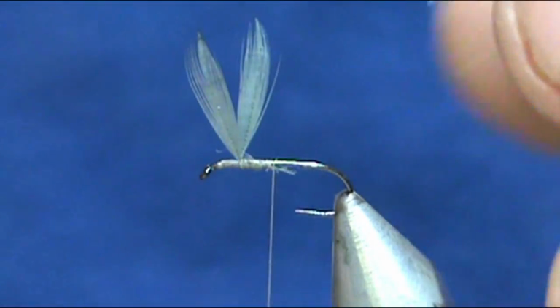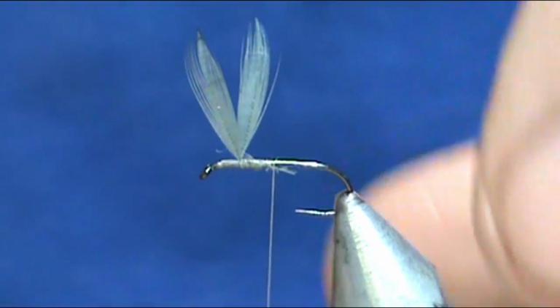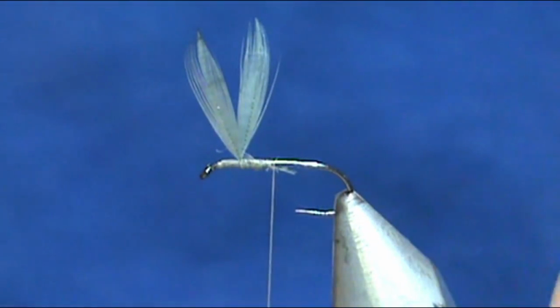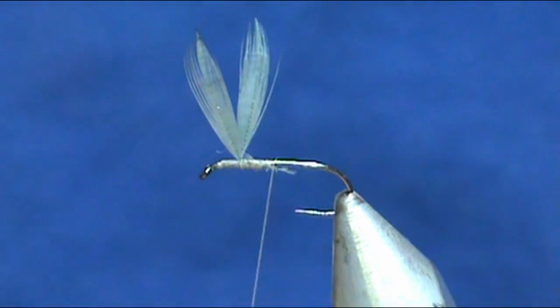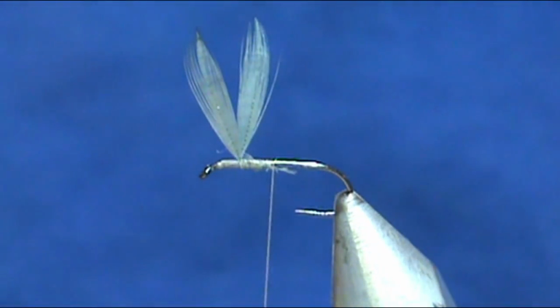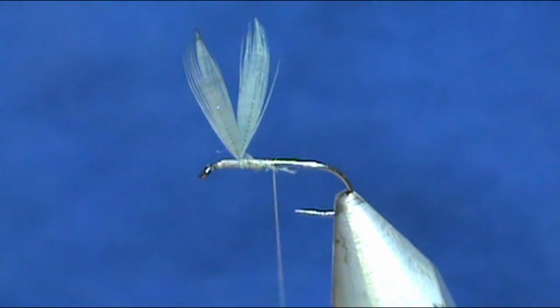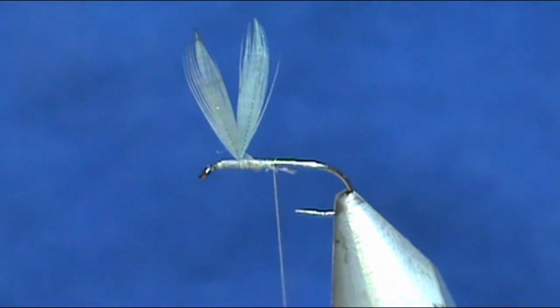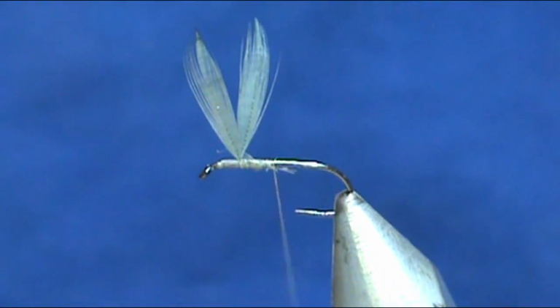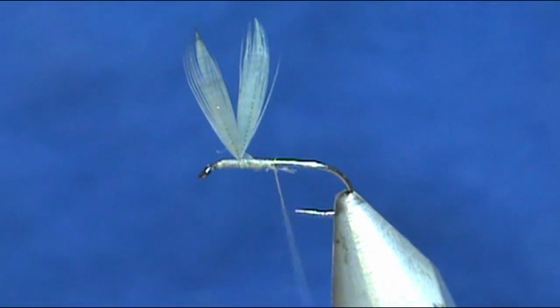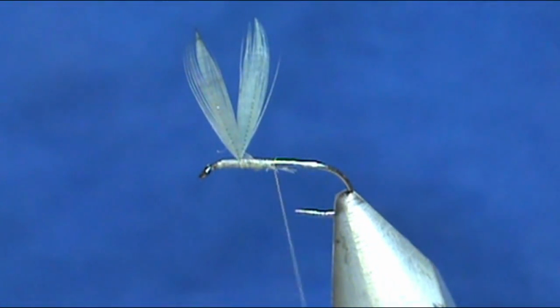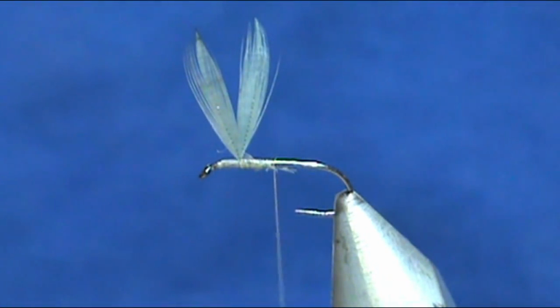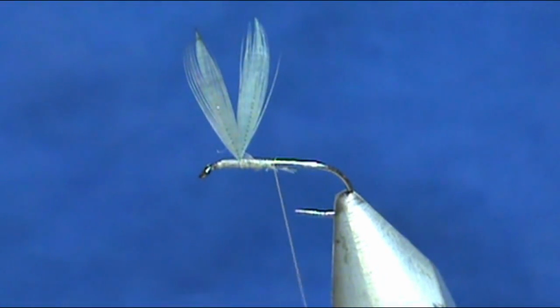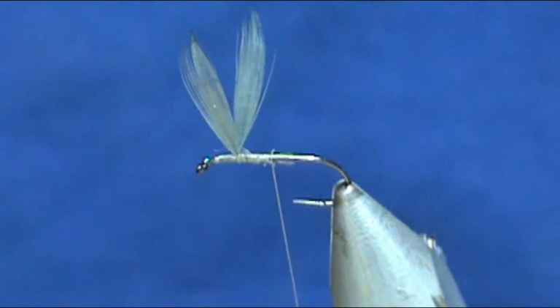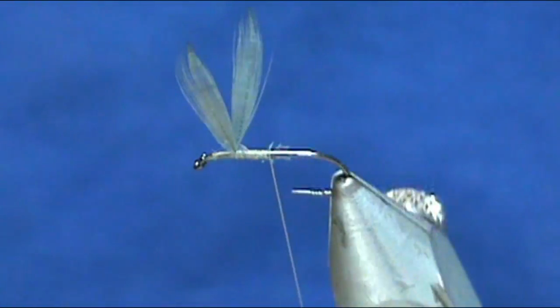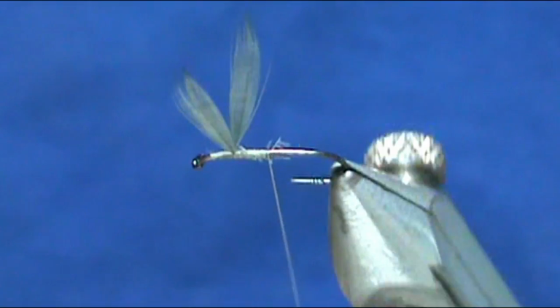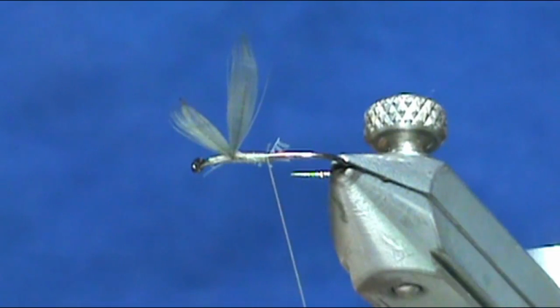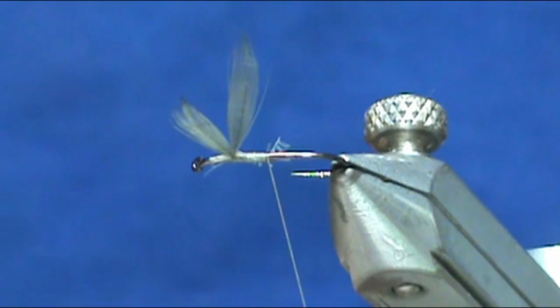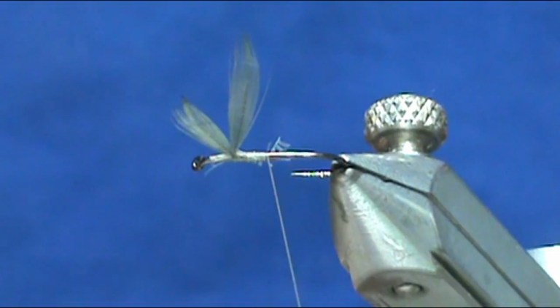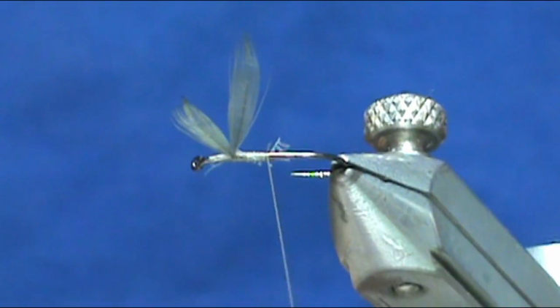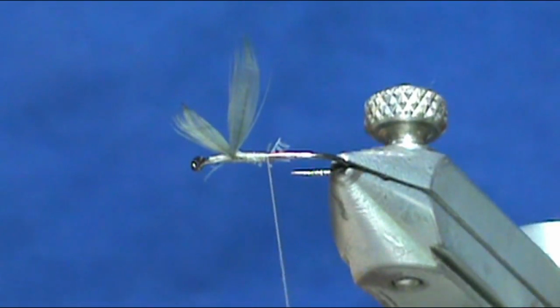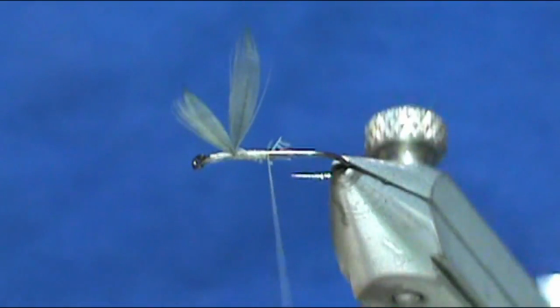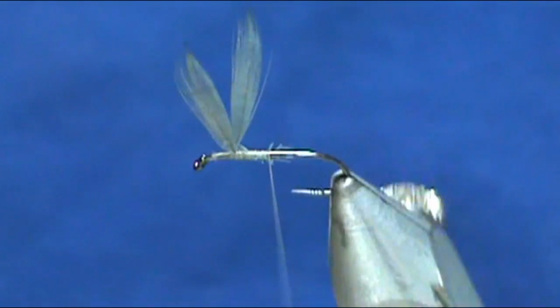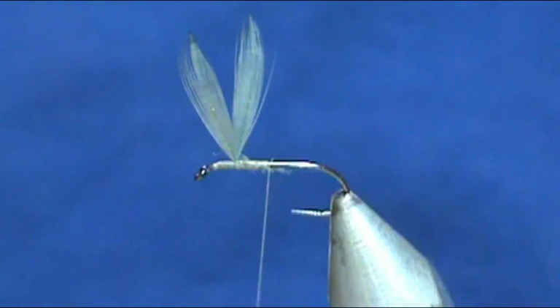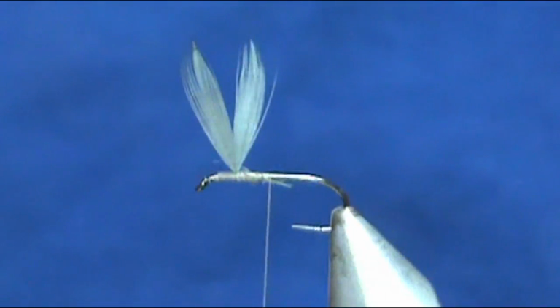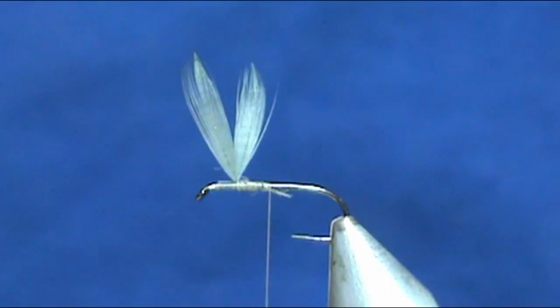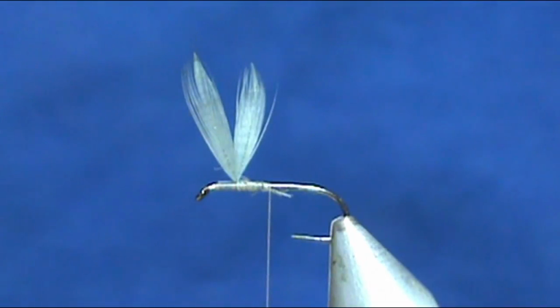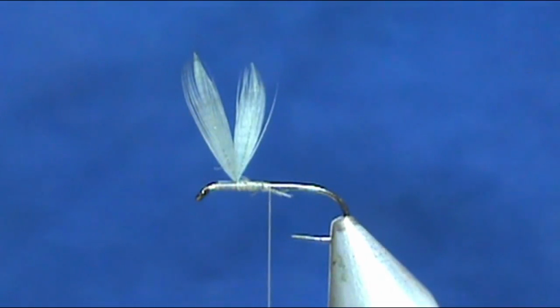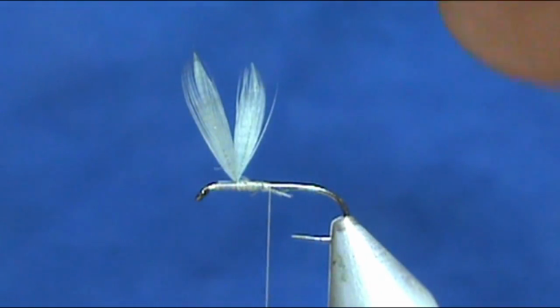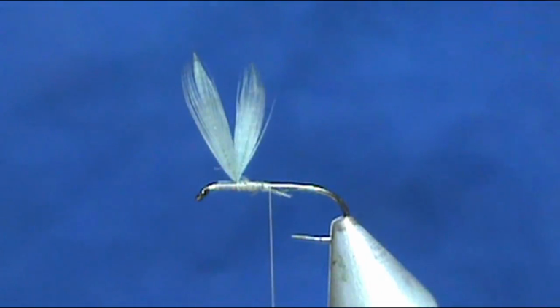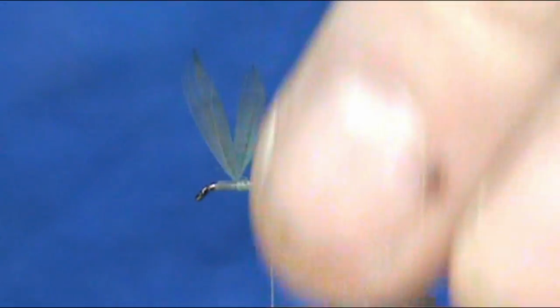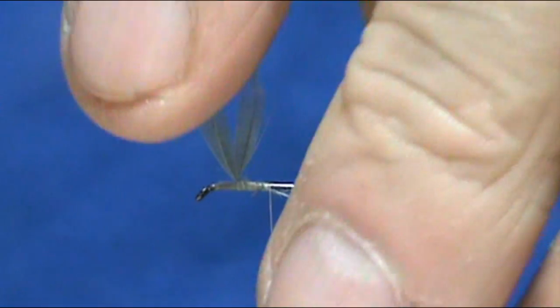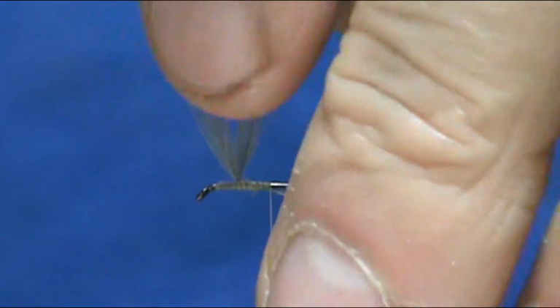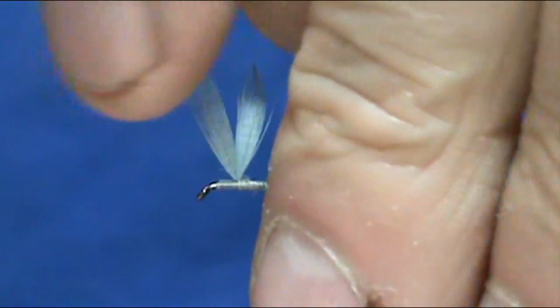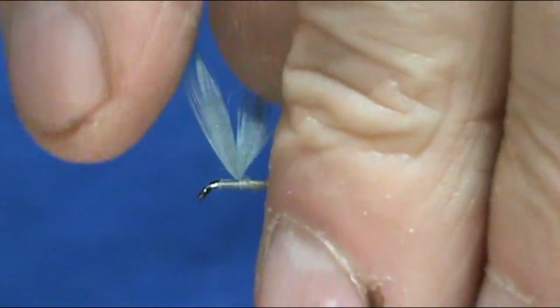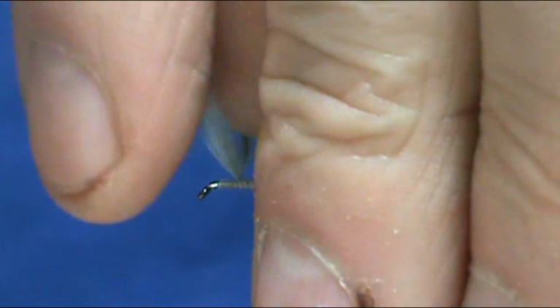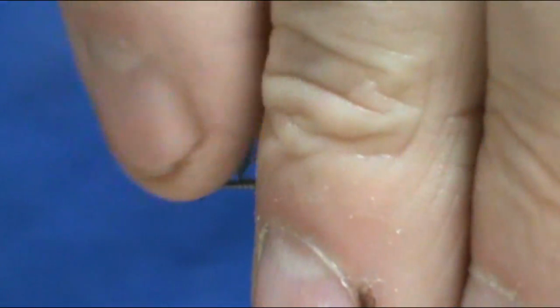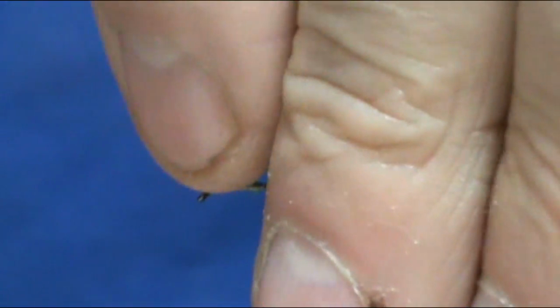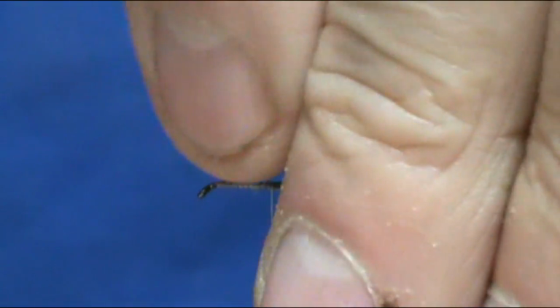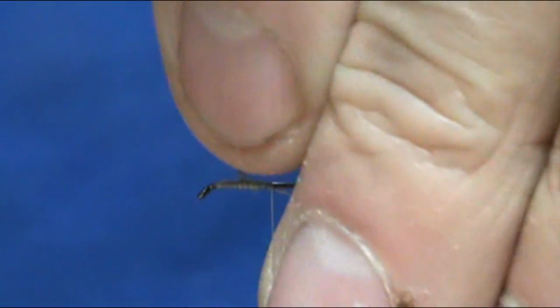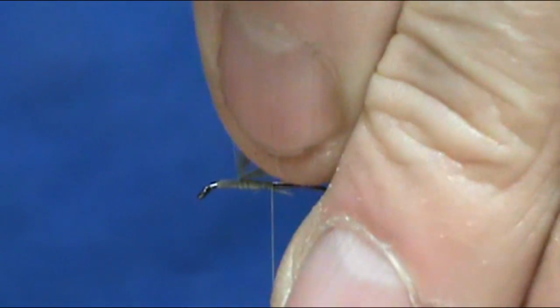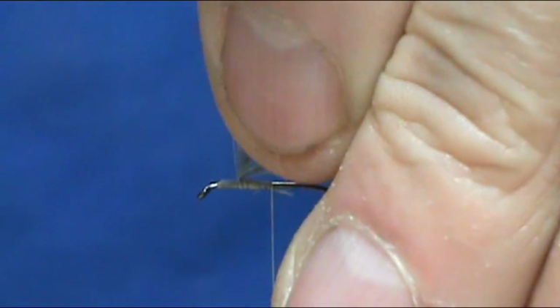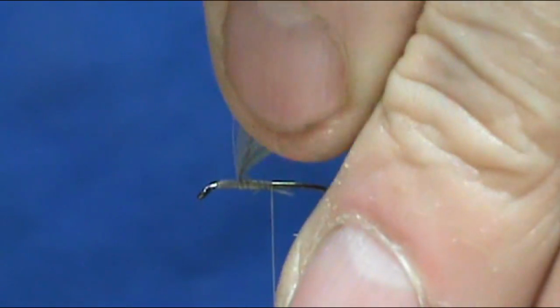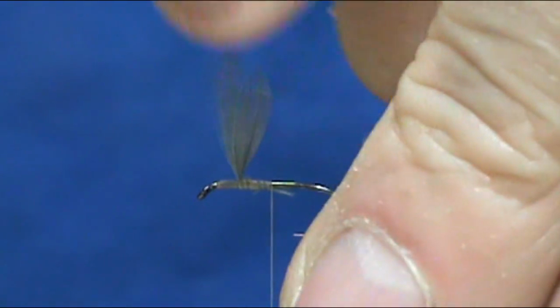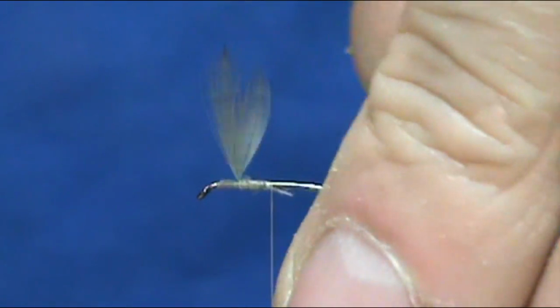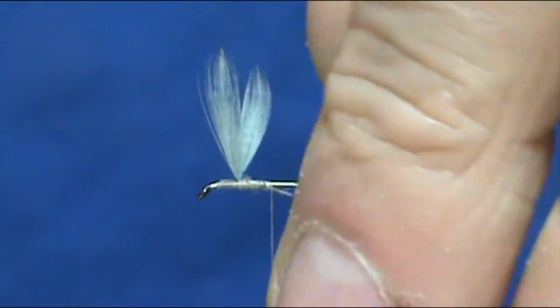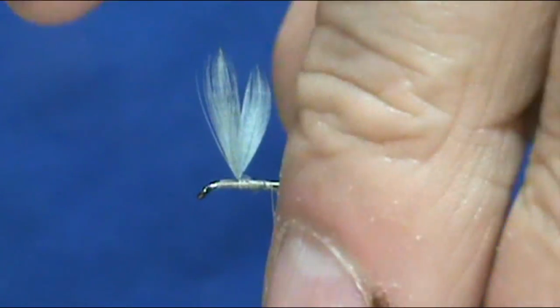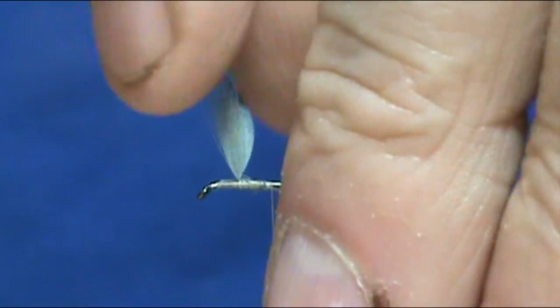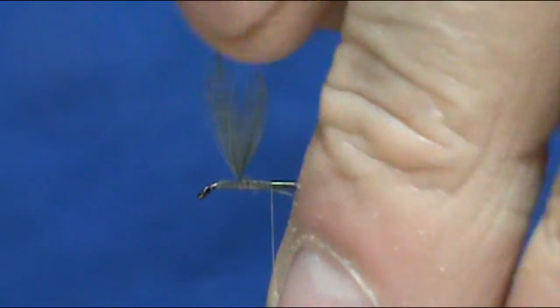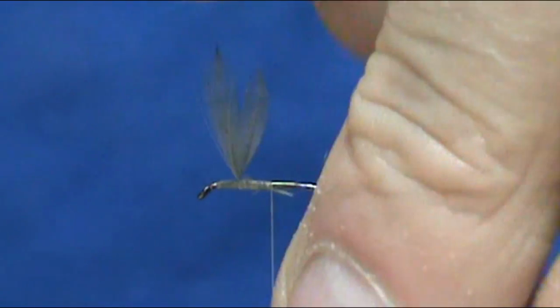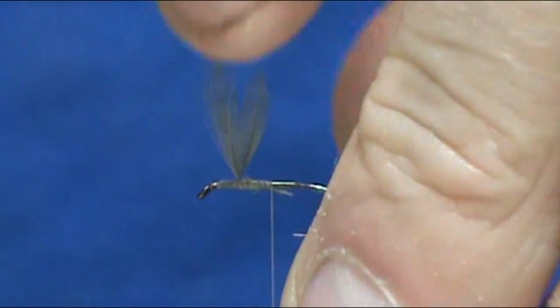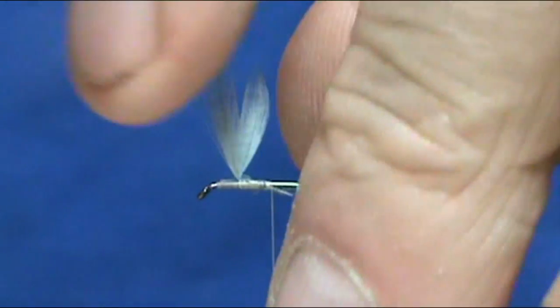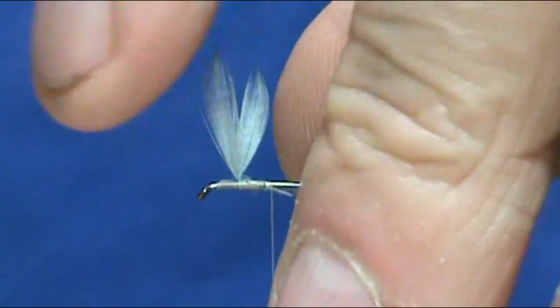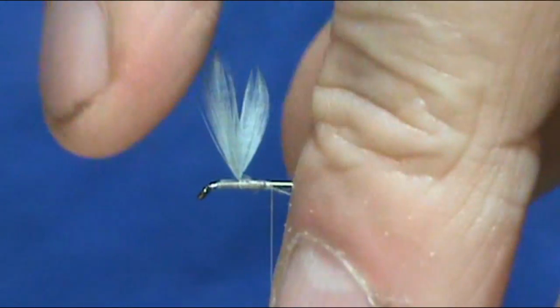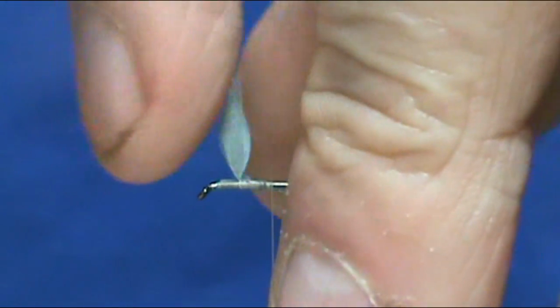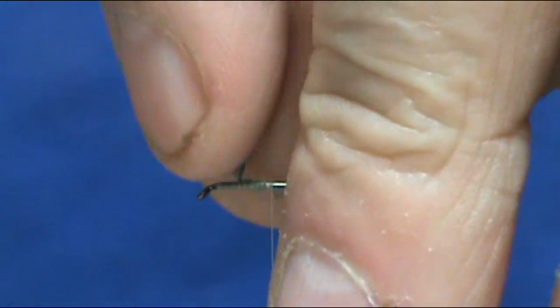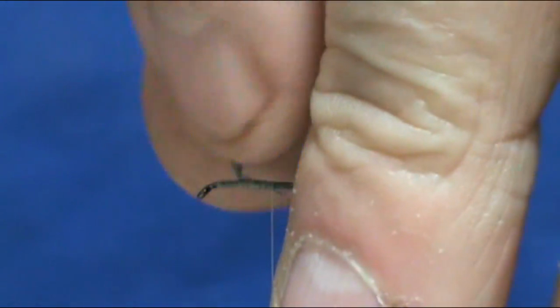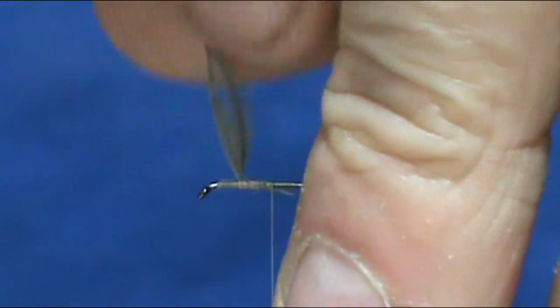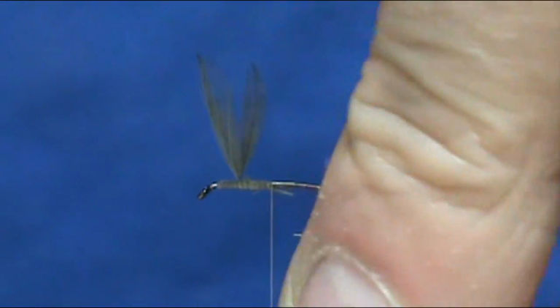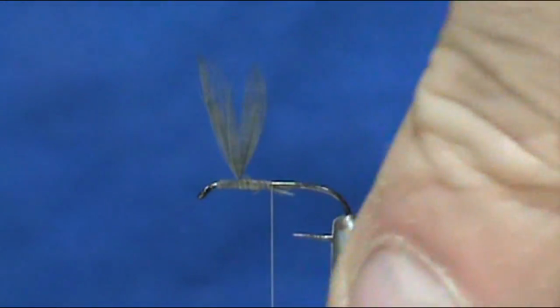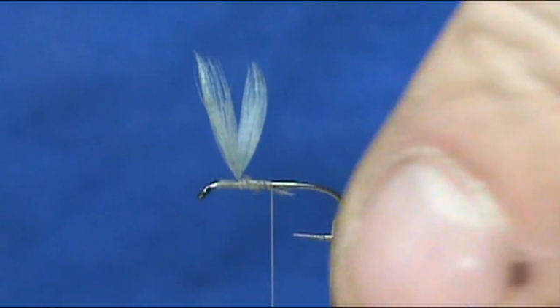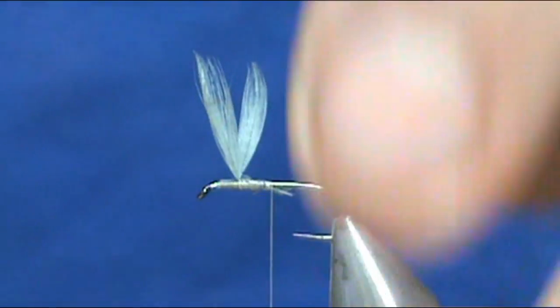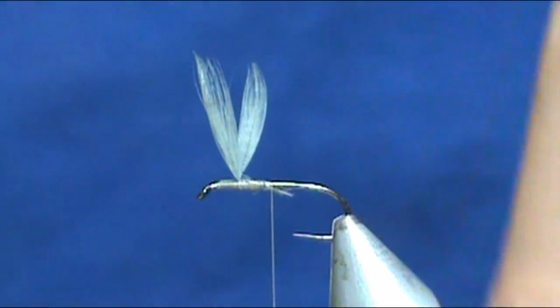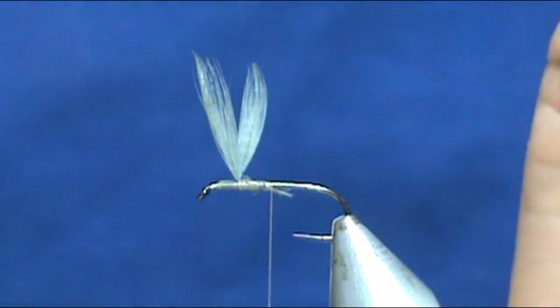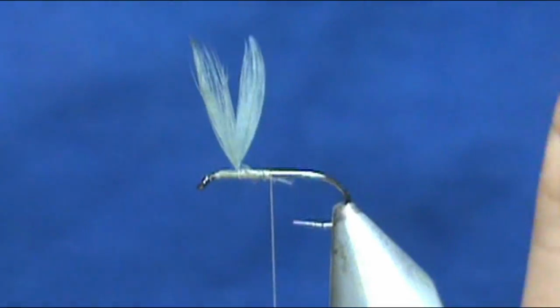We've got them divided. They're a little bit lopsided right now but we'll take care of that when we get back up there.